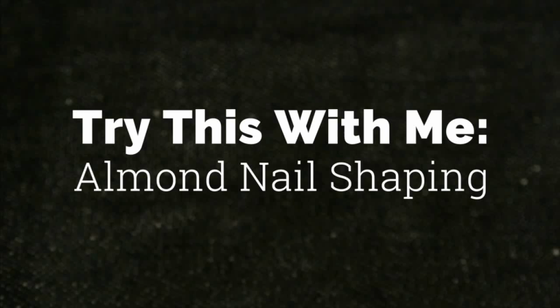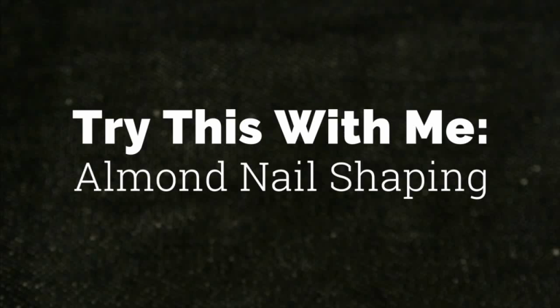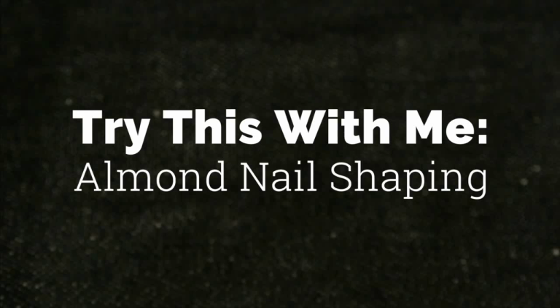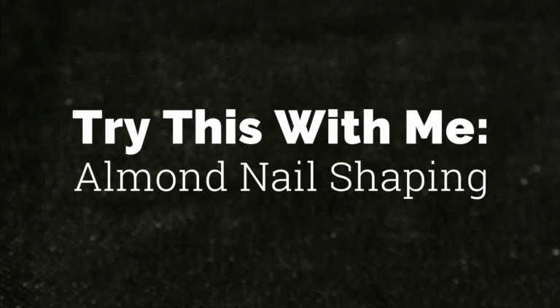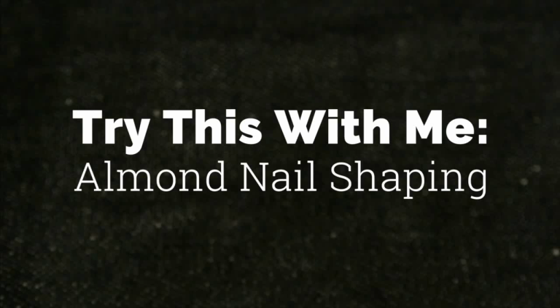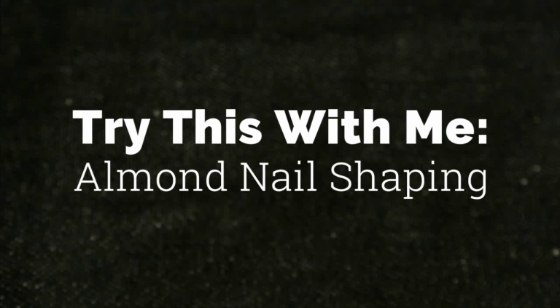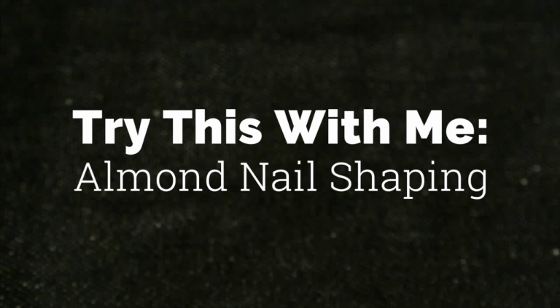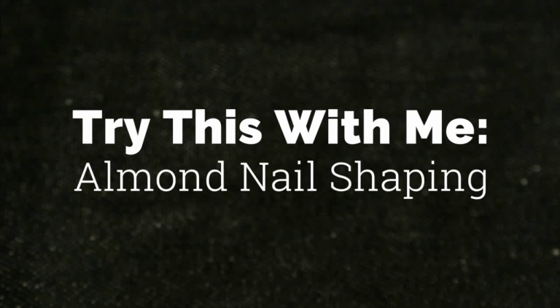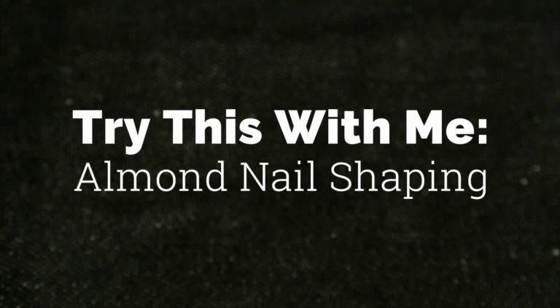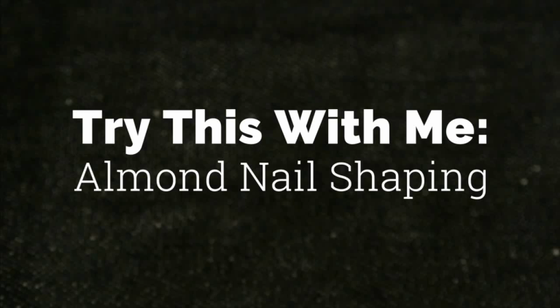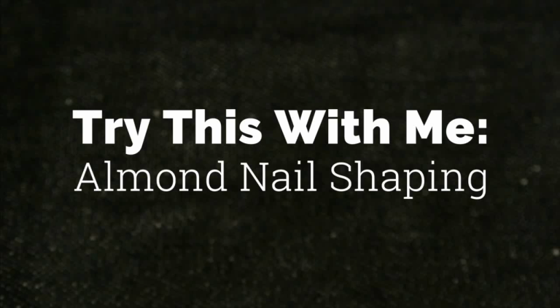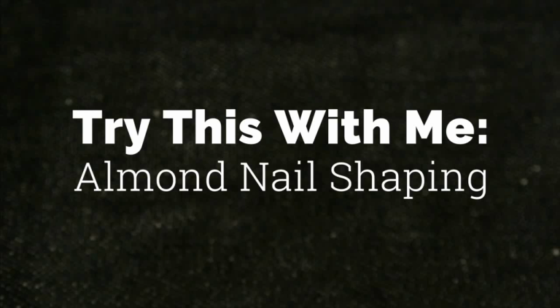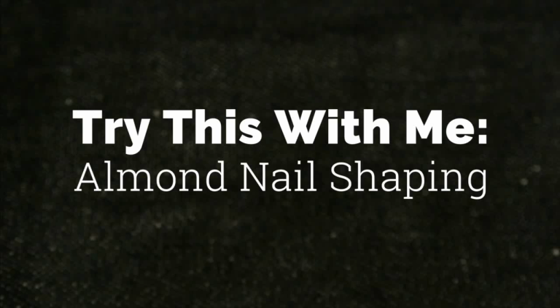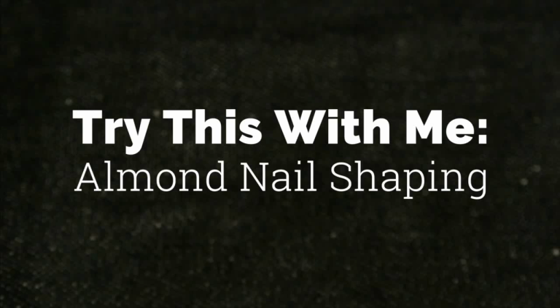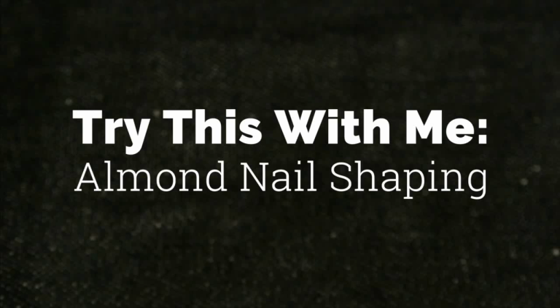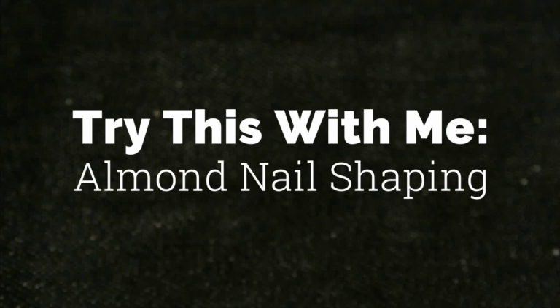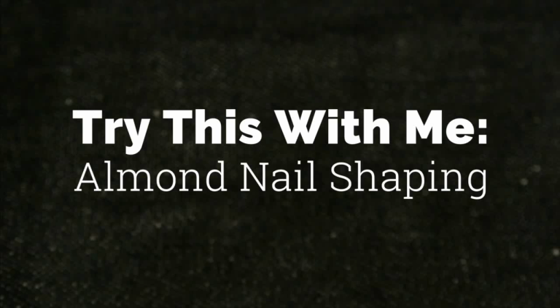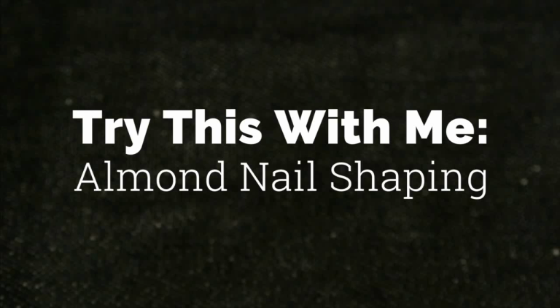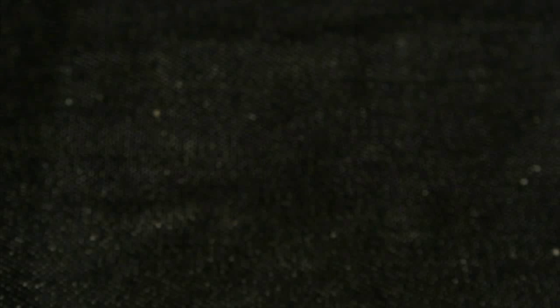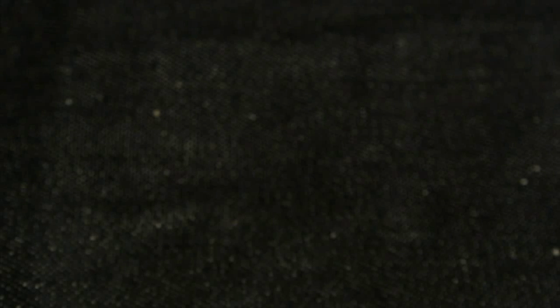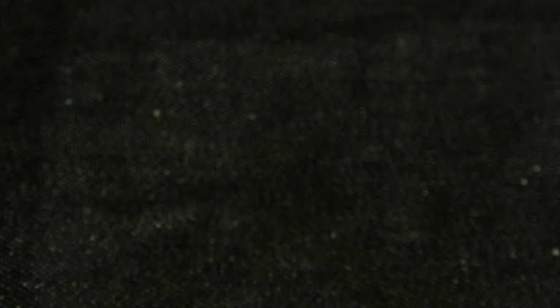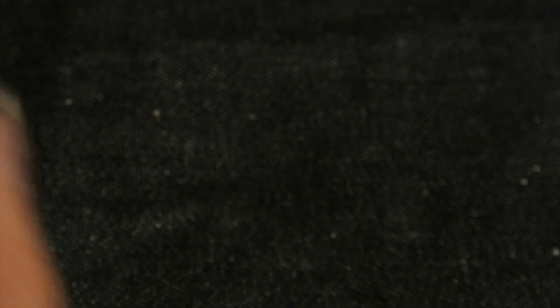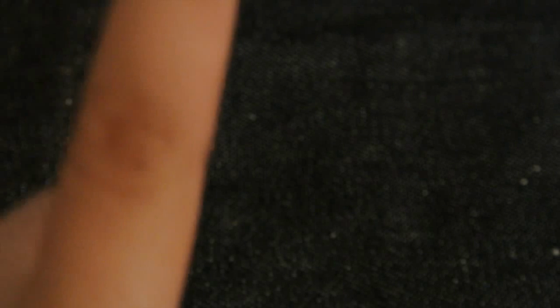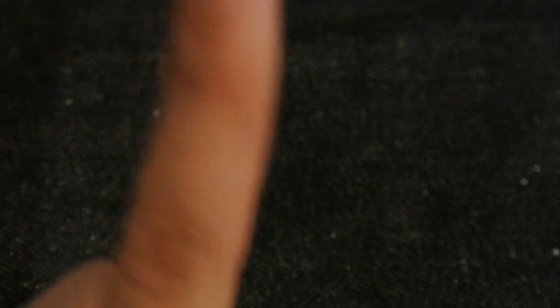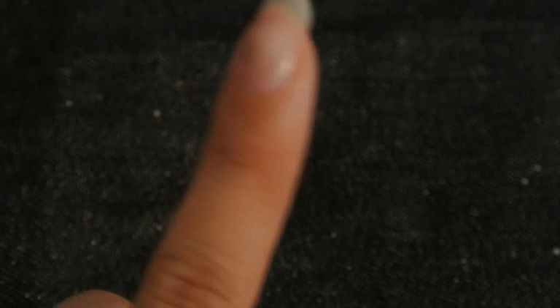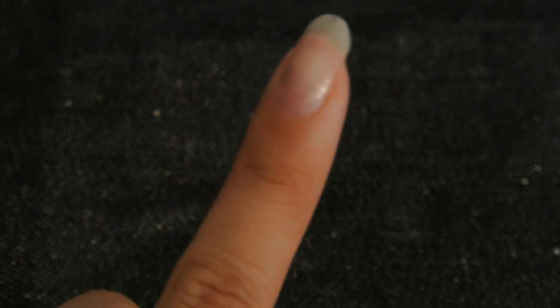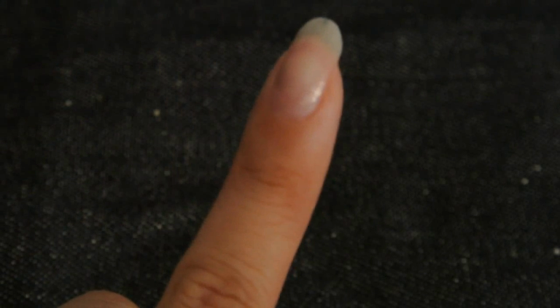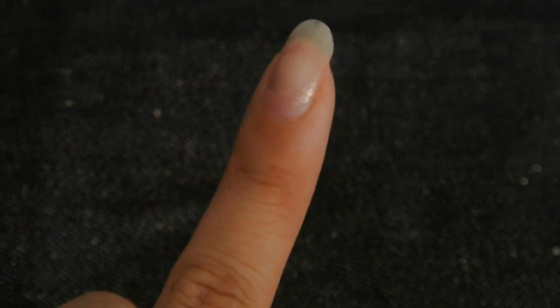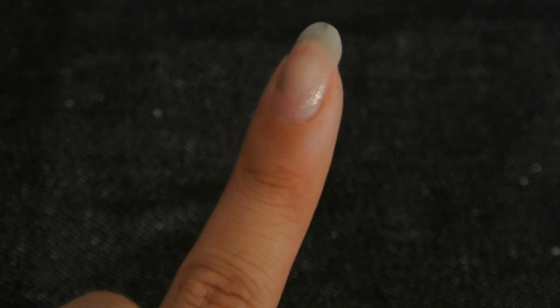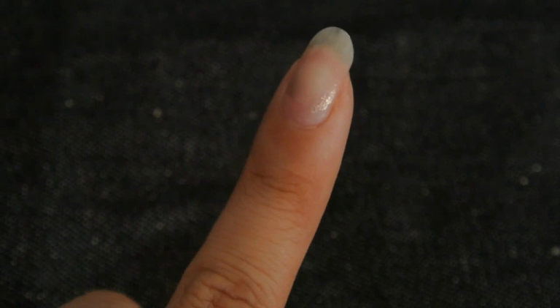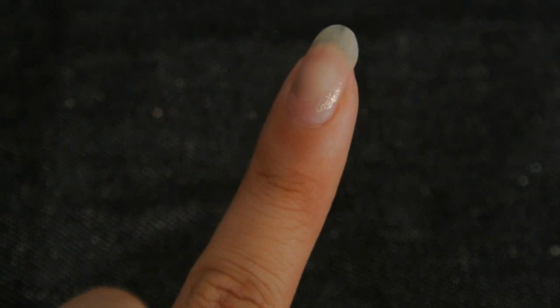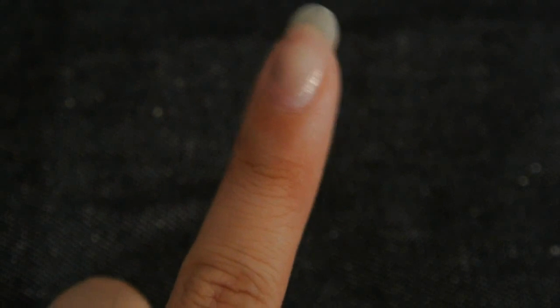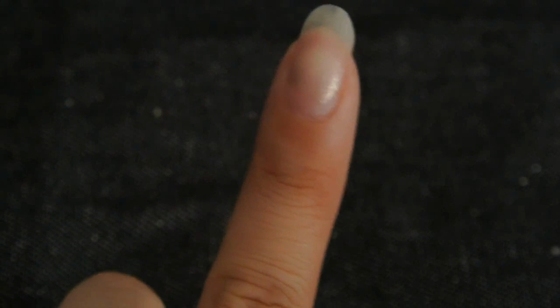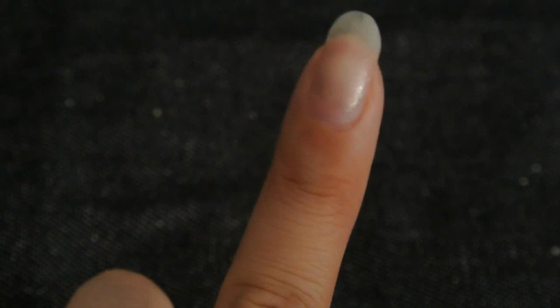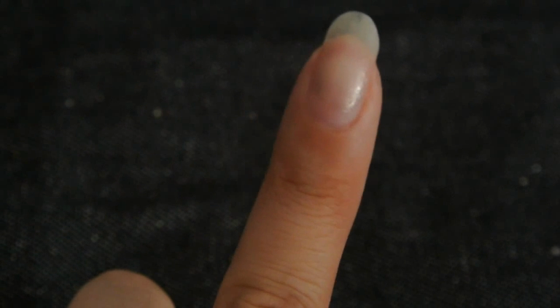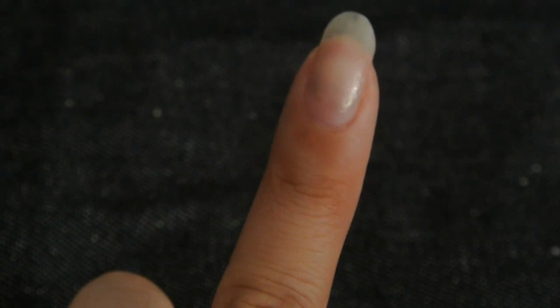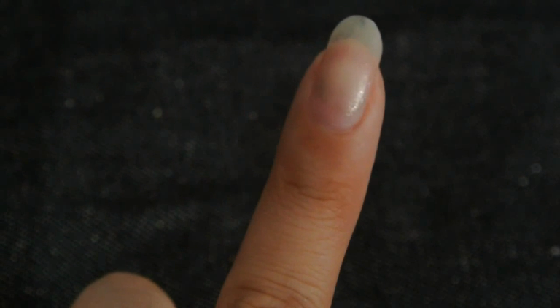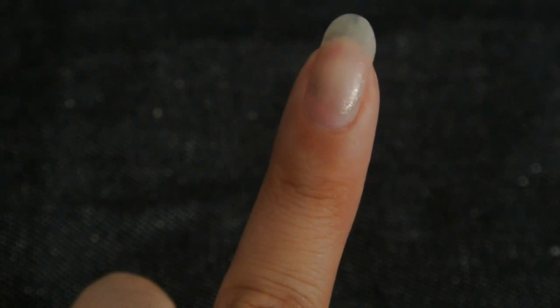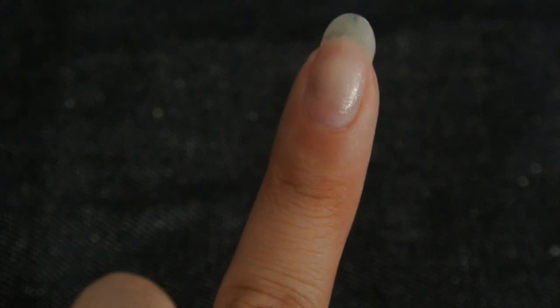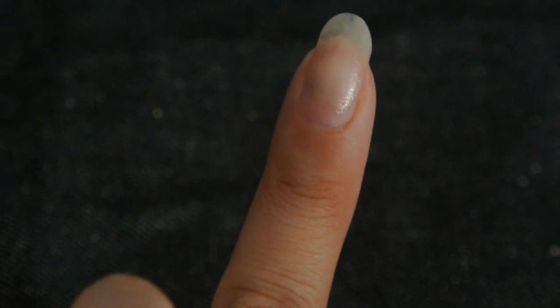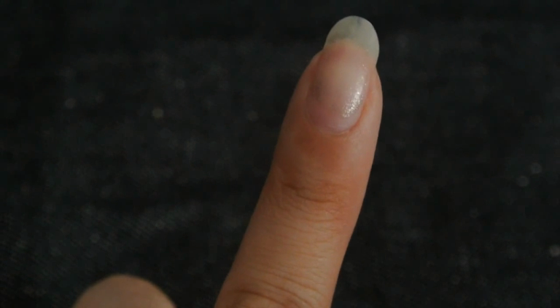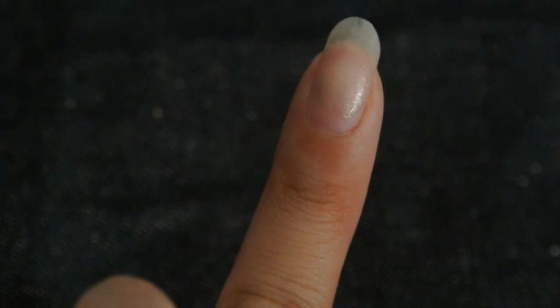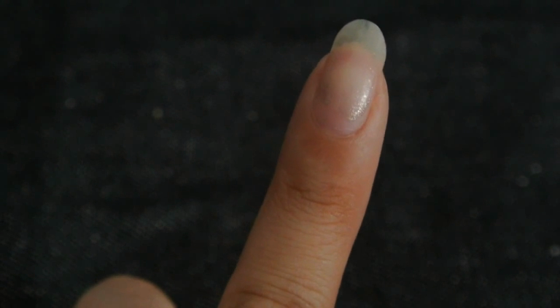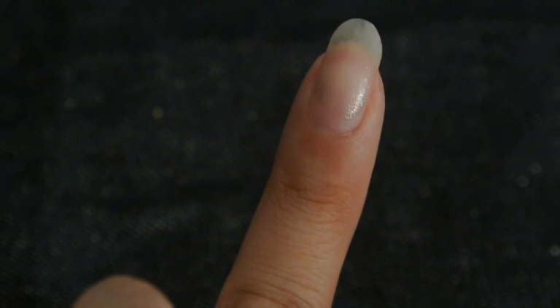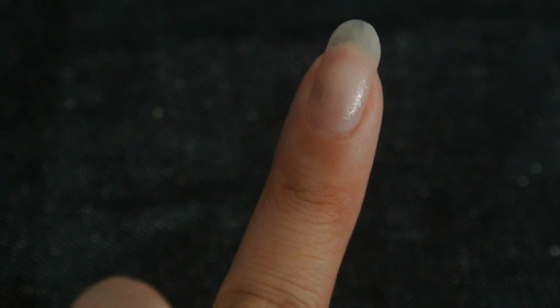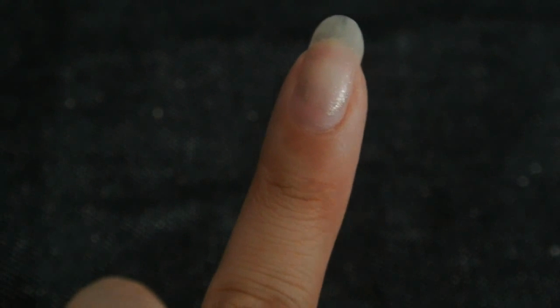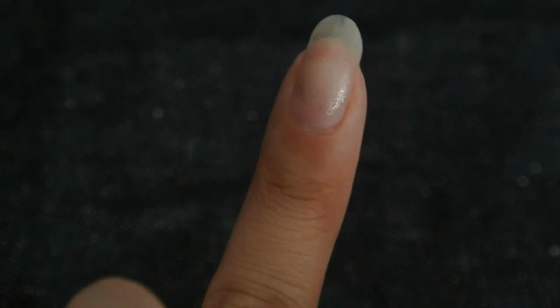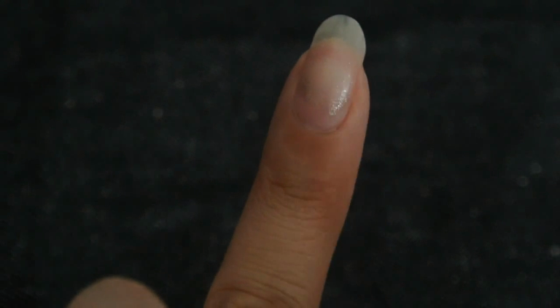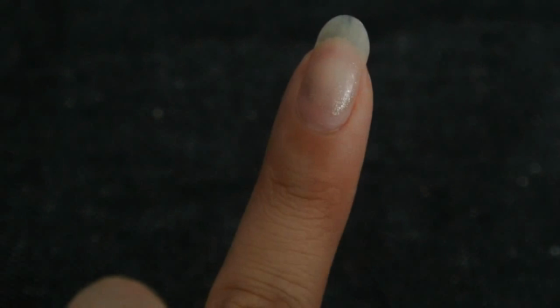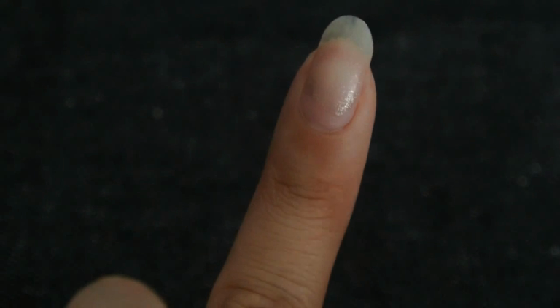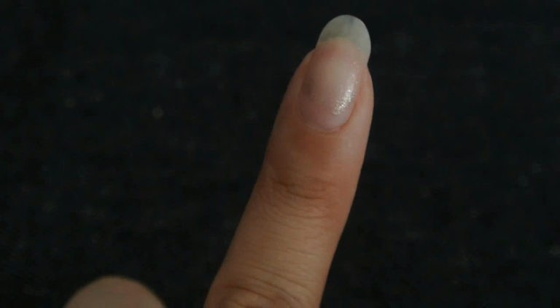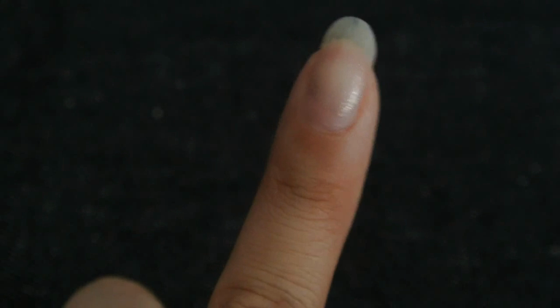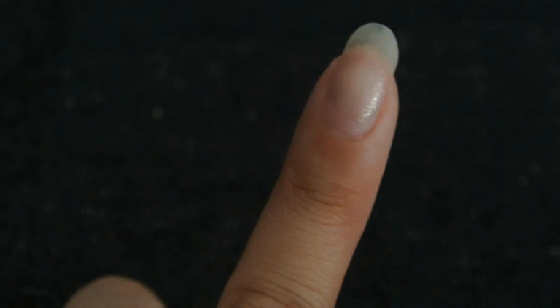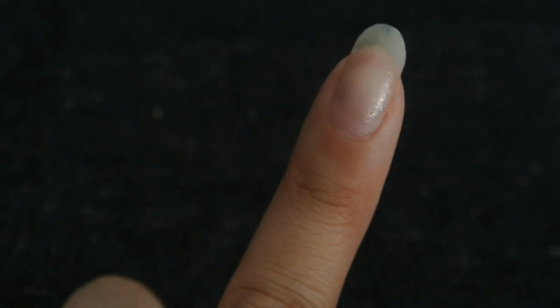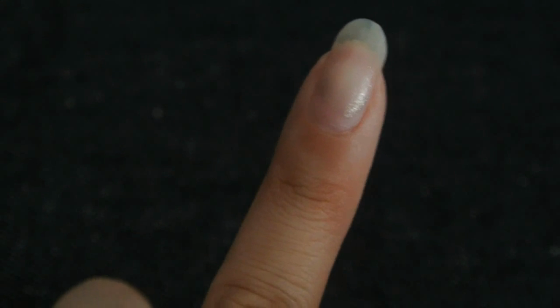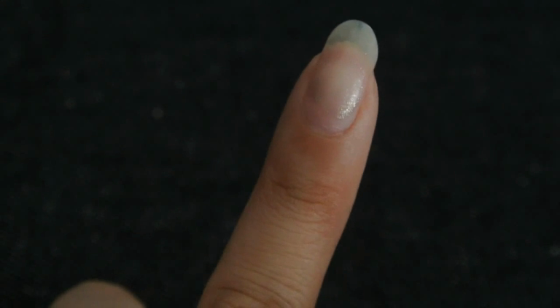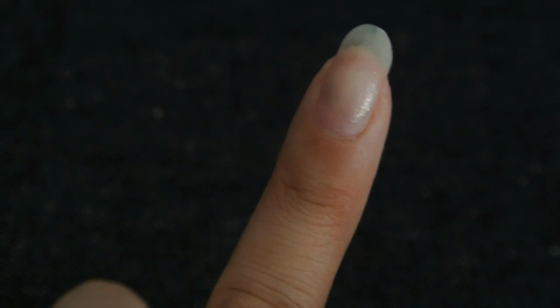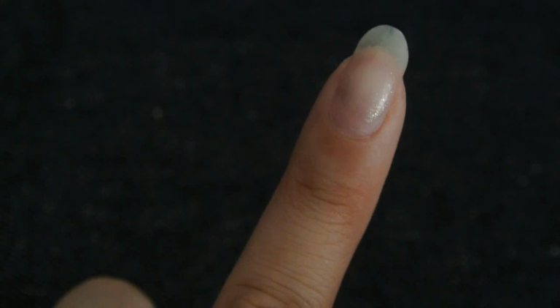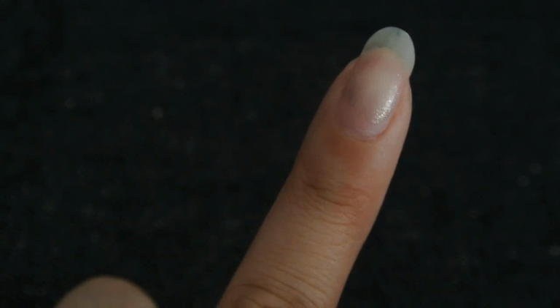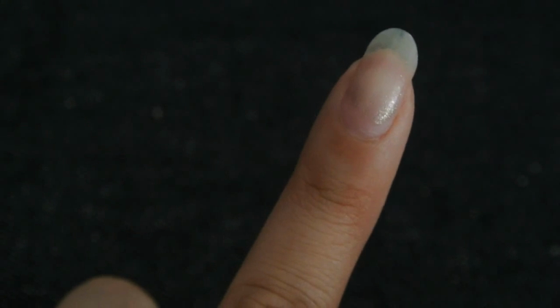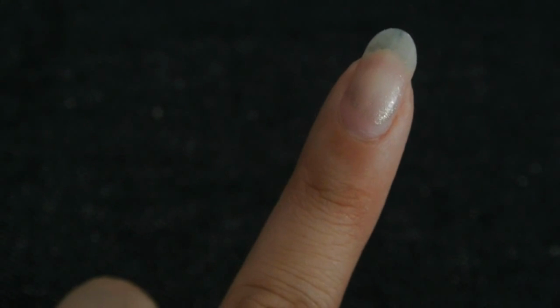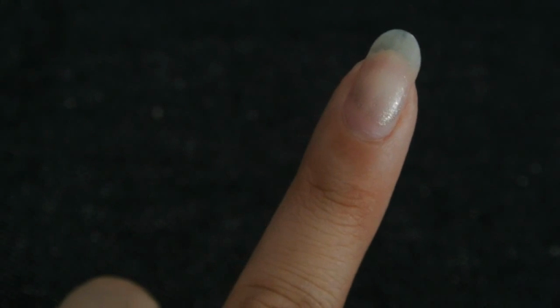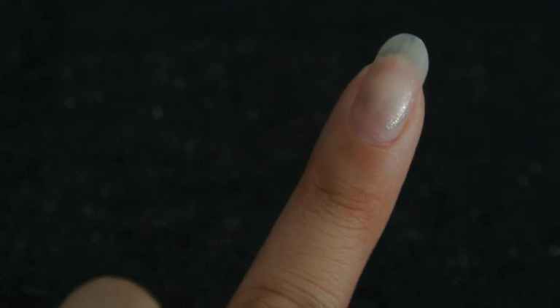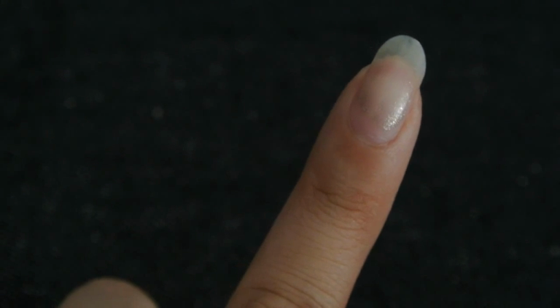Hey guys, this is Carmen and today on Try This With Me, I'll be shaping my nails for the first time in the almond style shape.